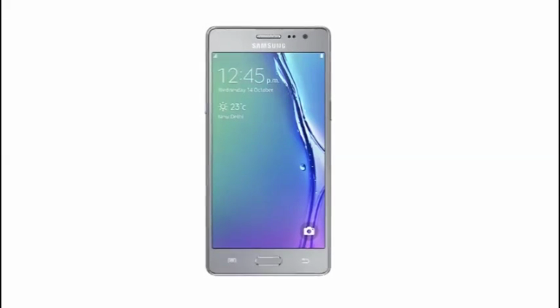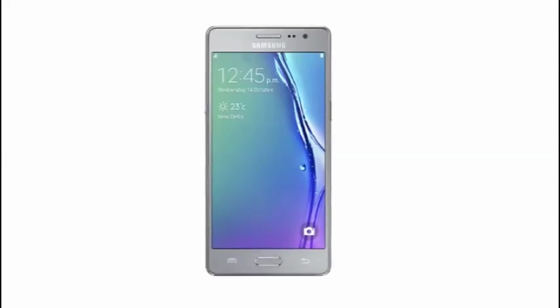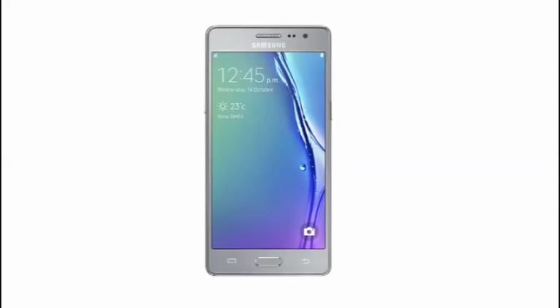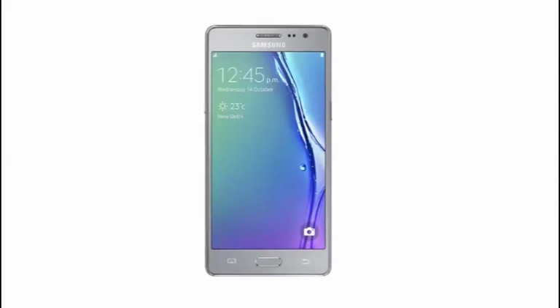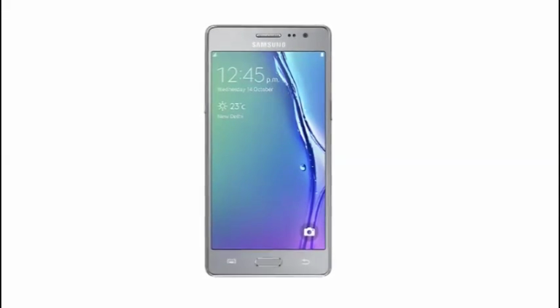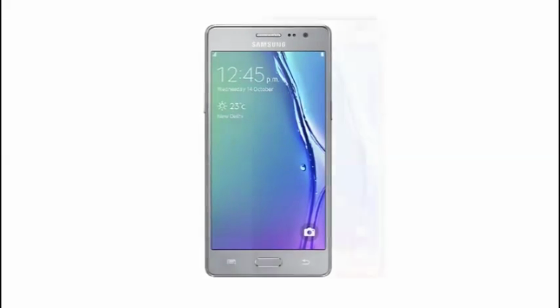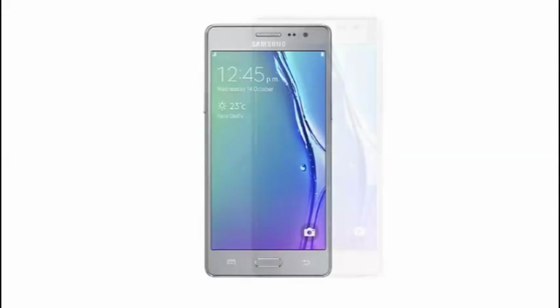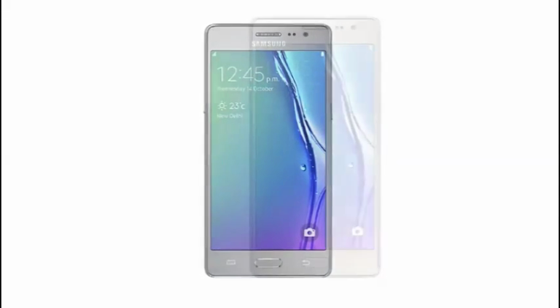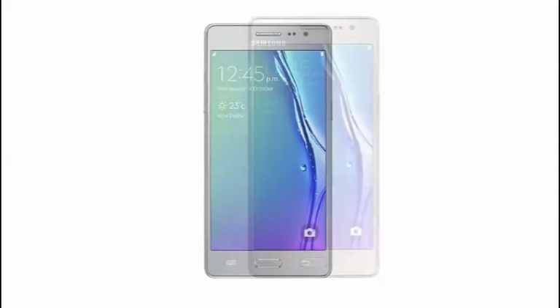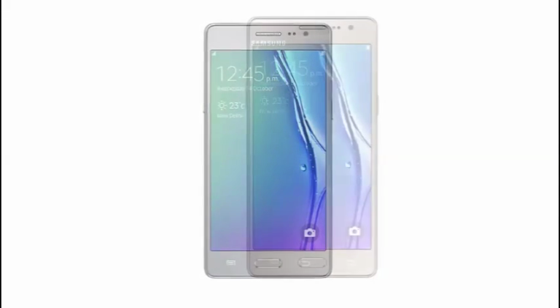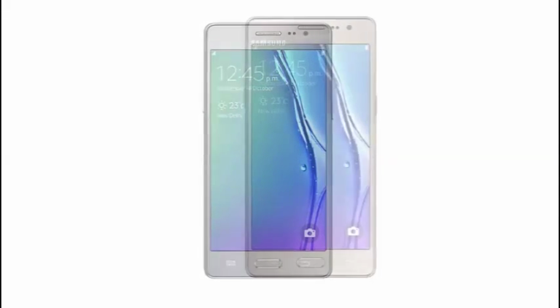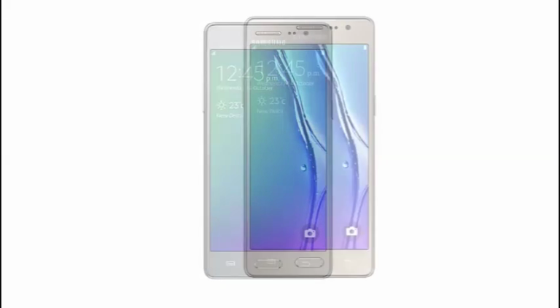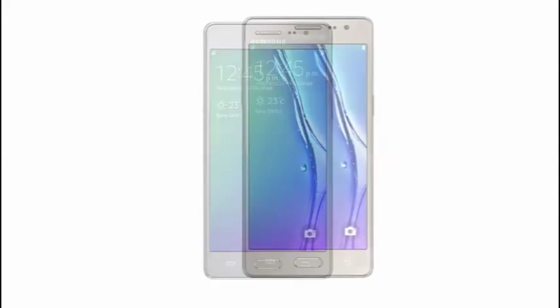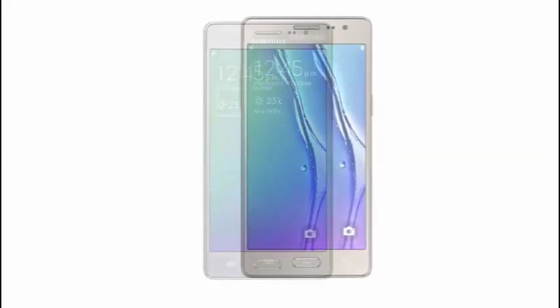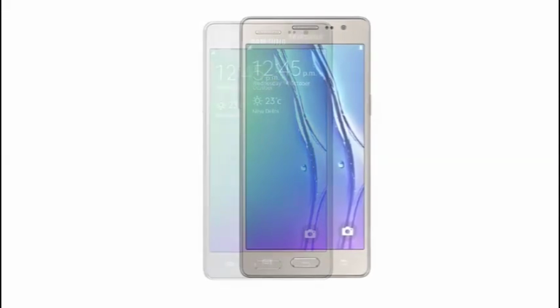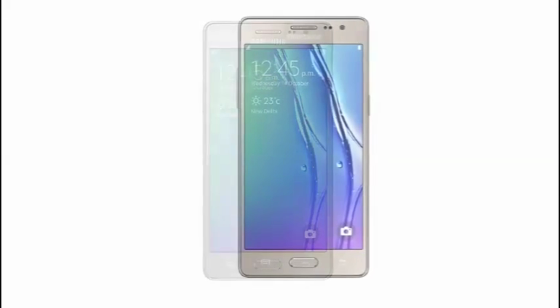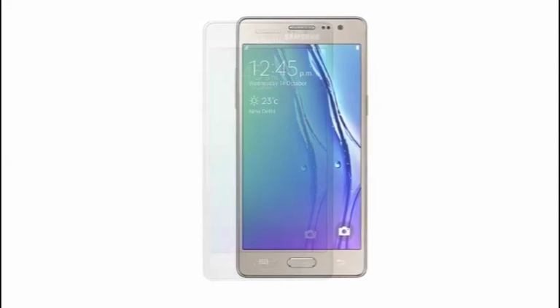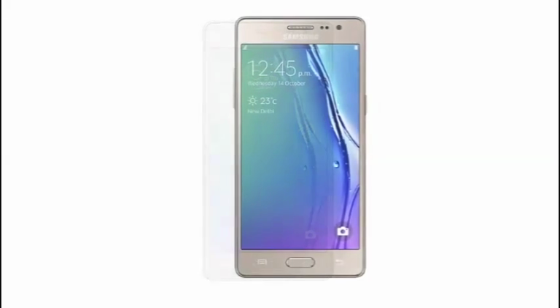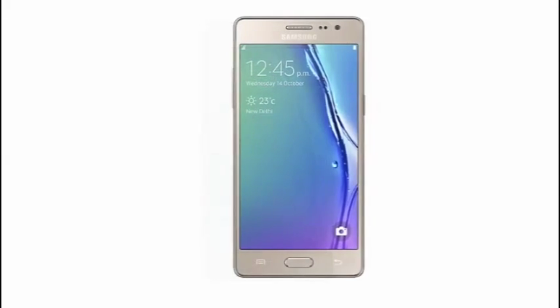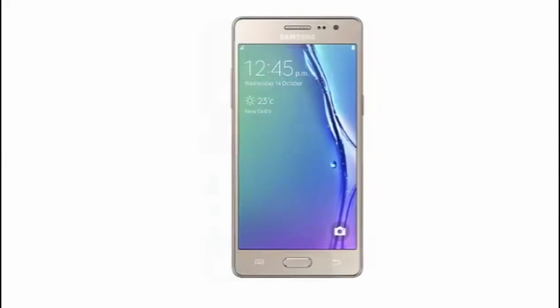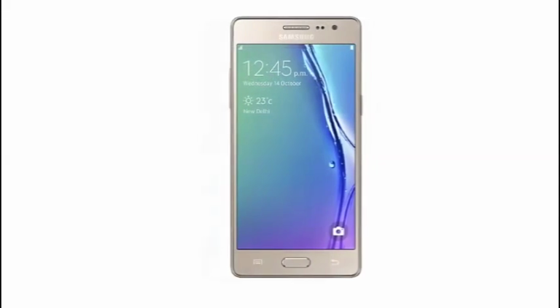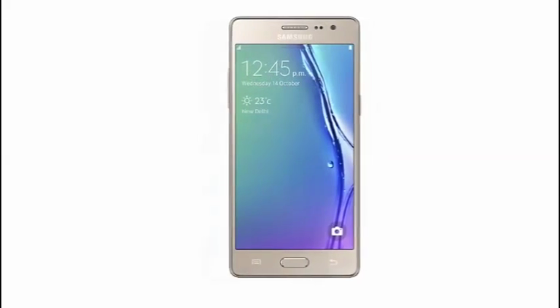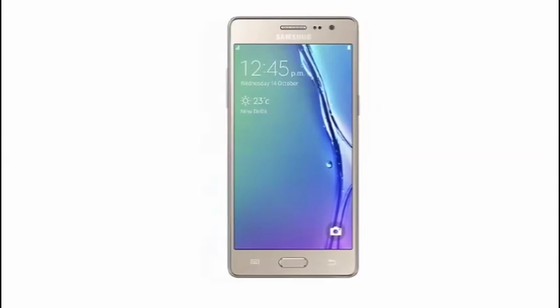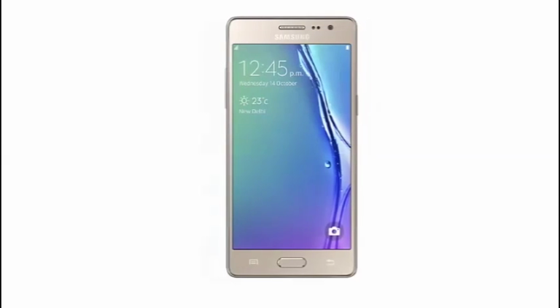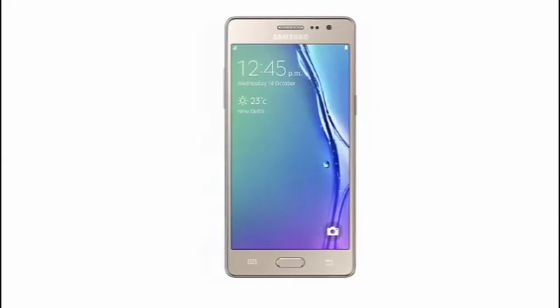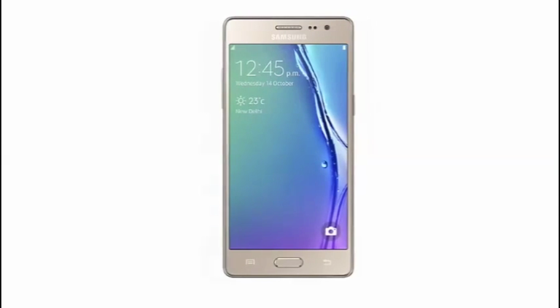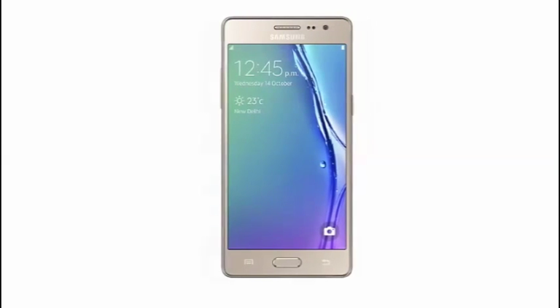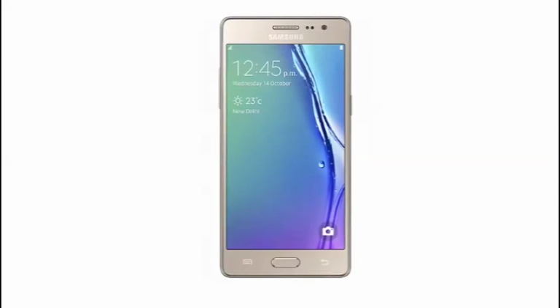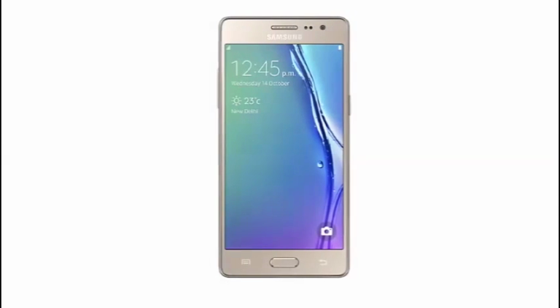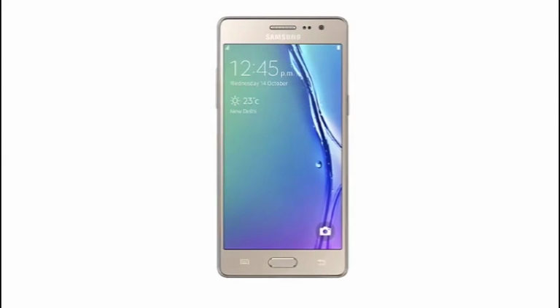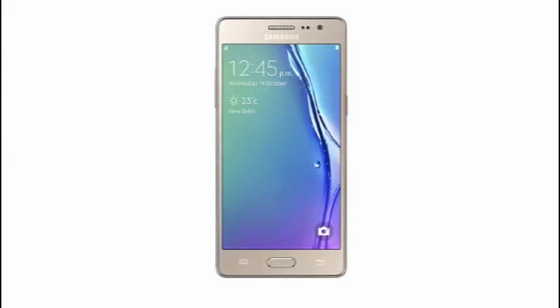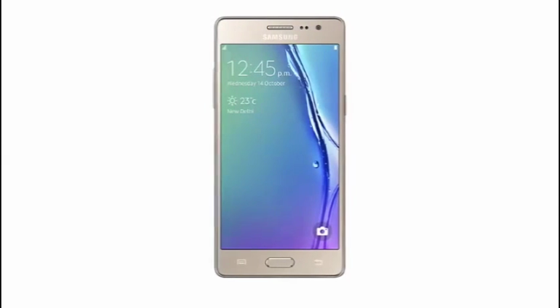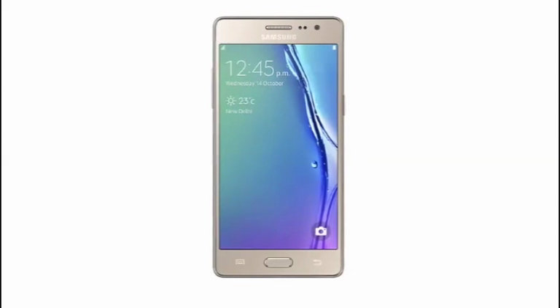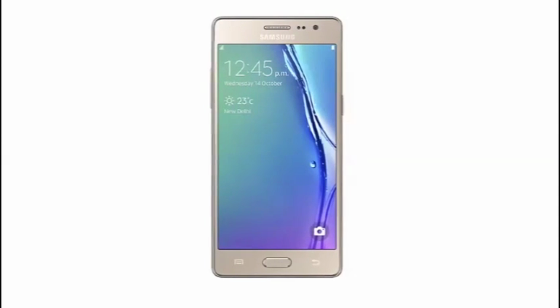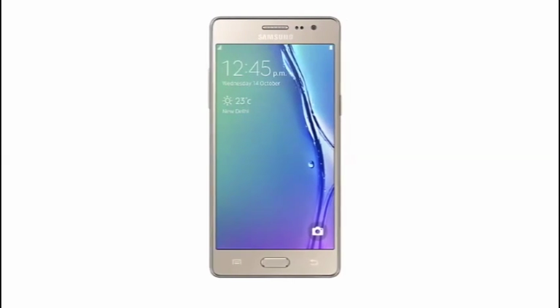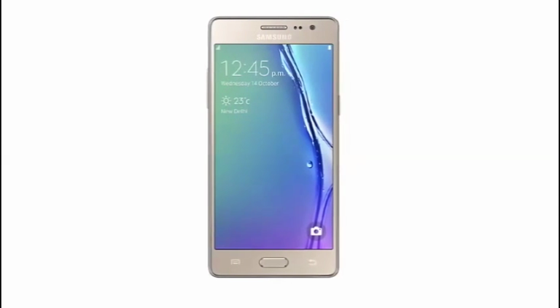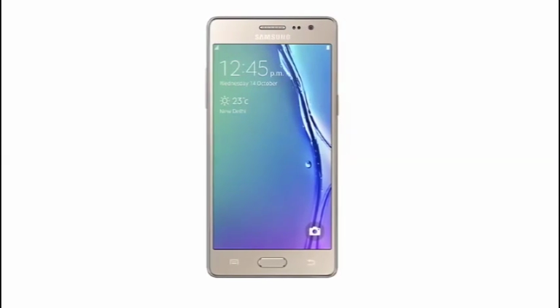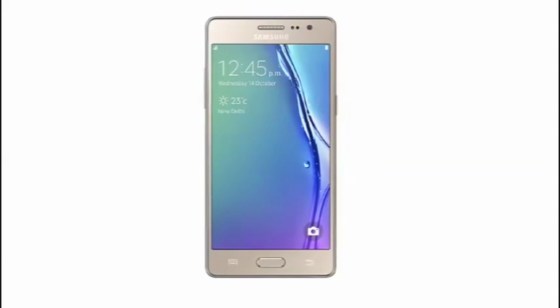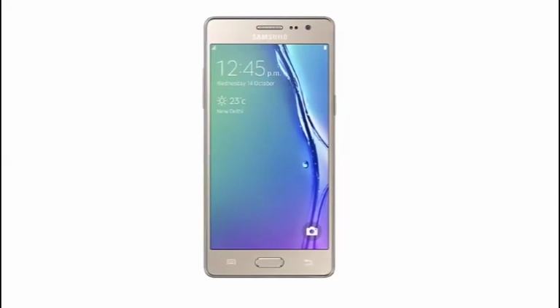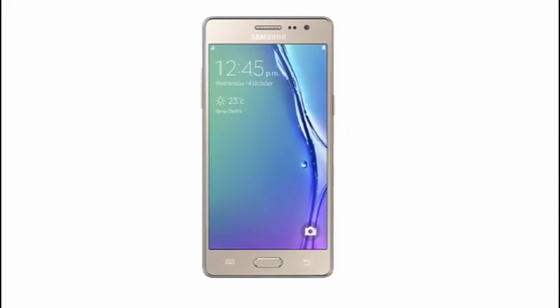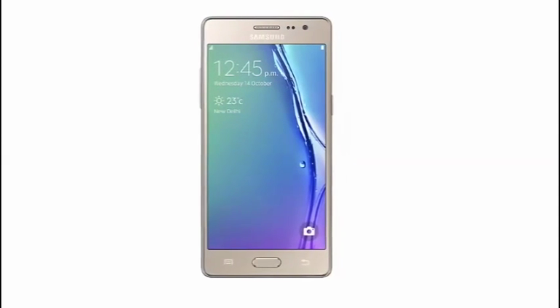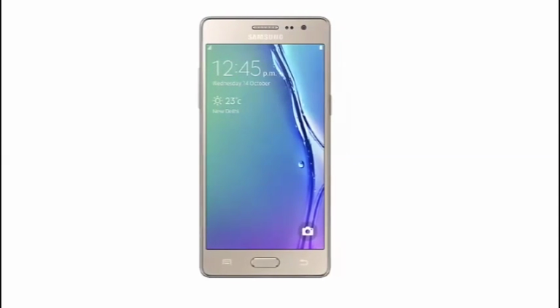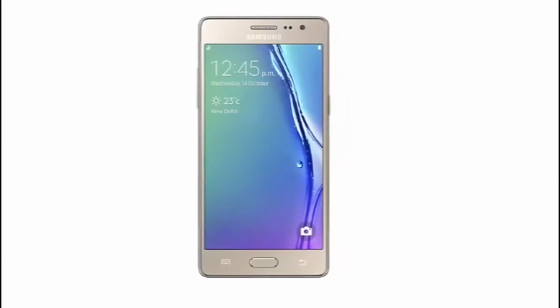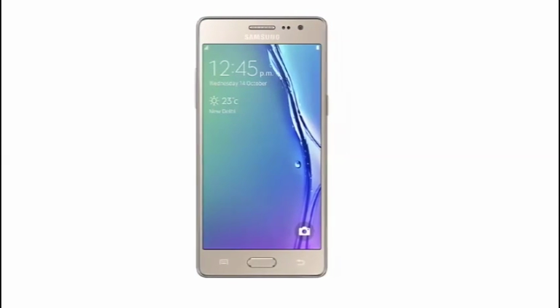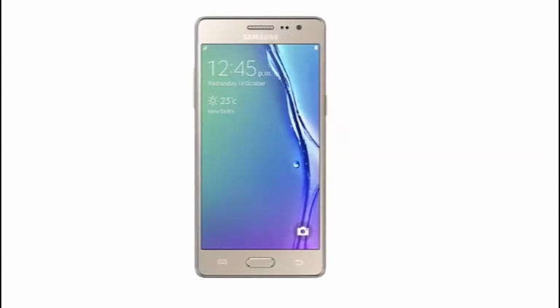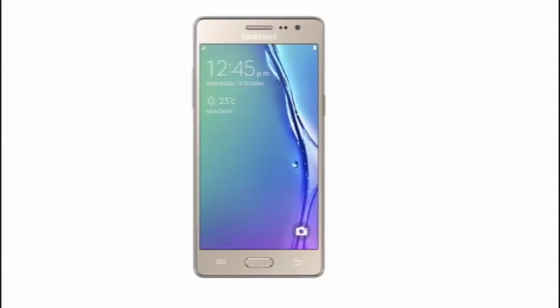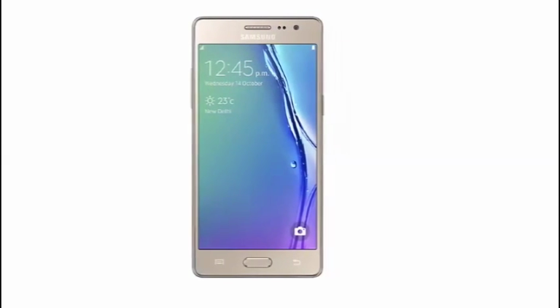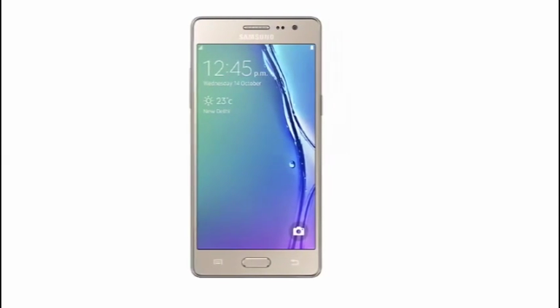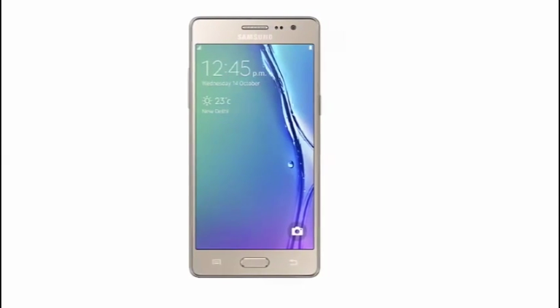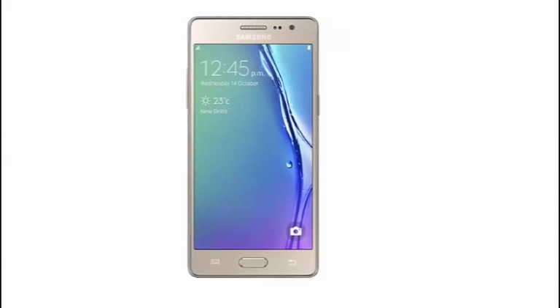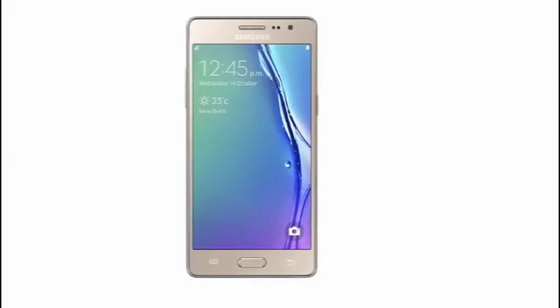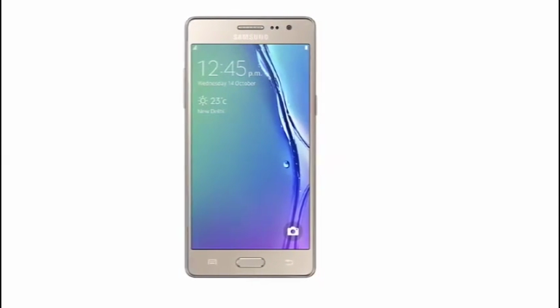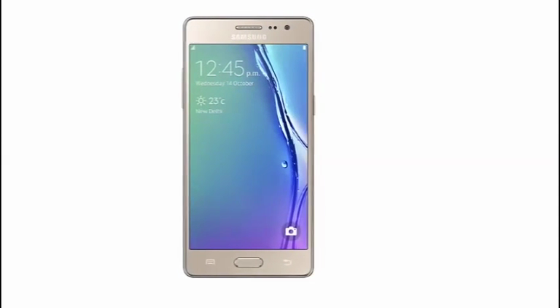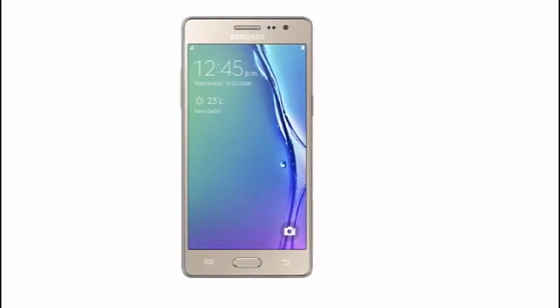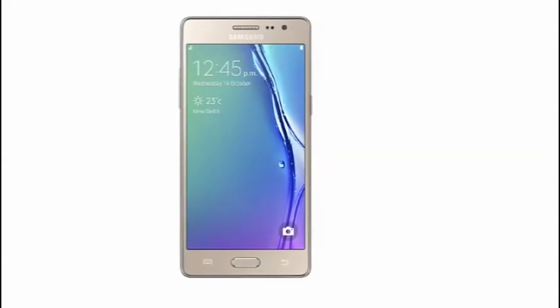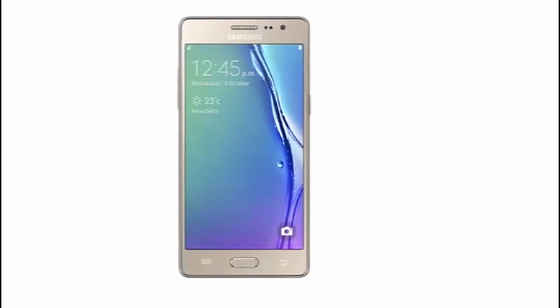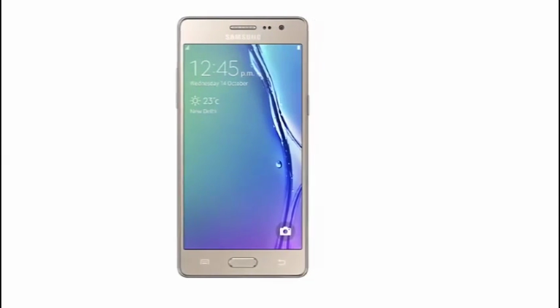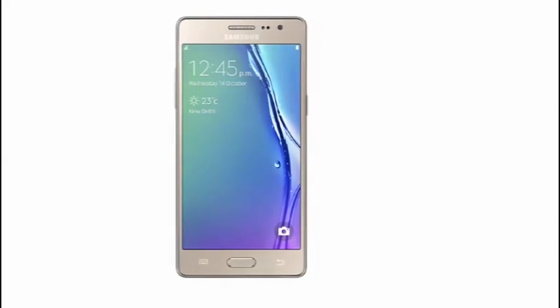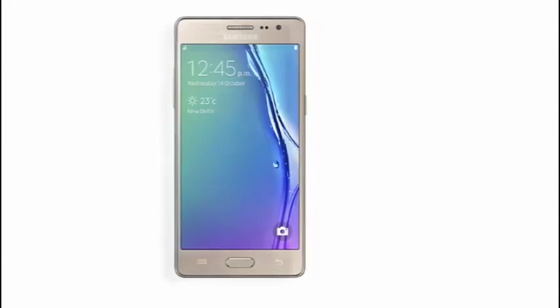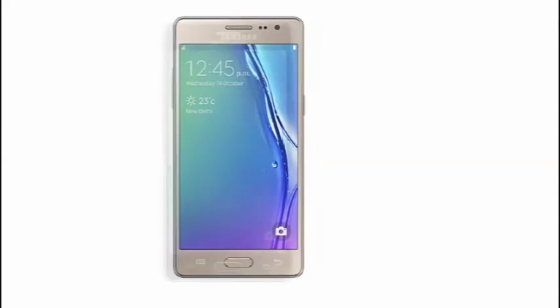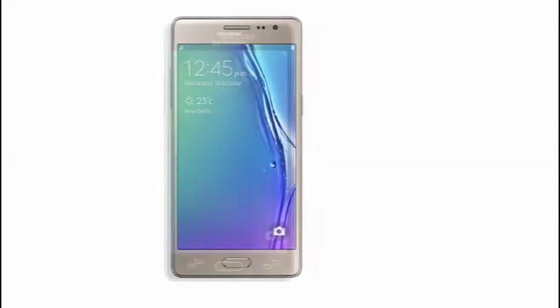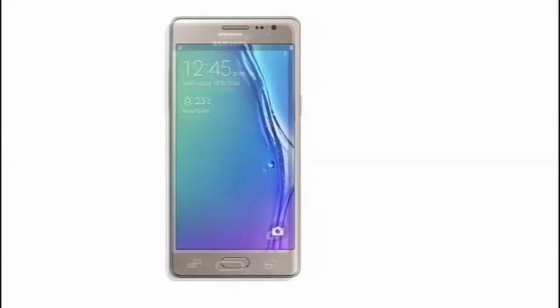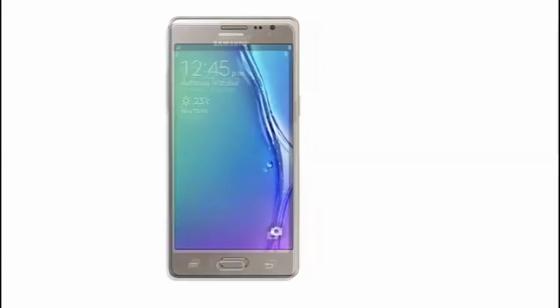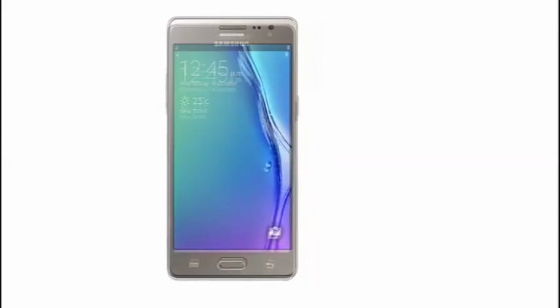Welcome to Samsung Smartphone Review. Samsung Z3's visually rich viewing experience.